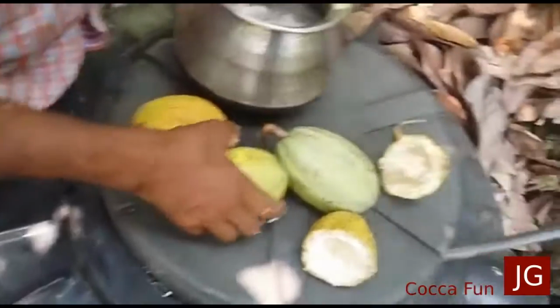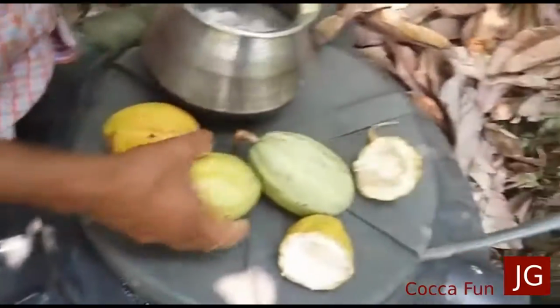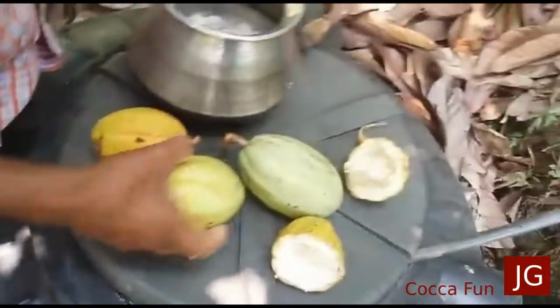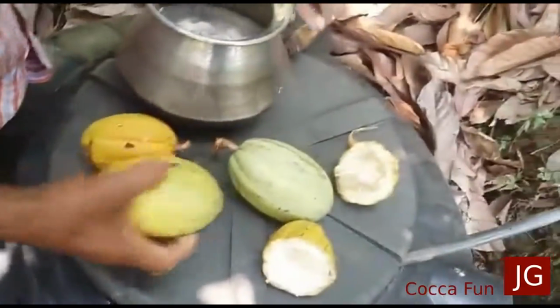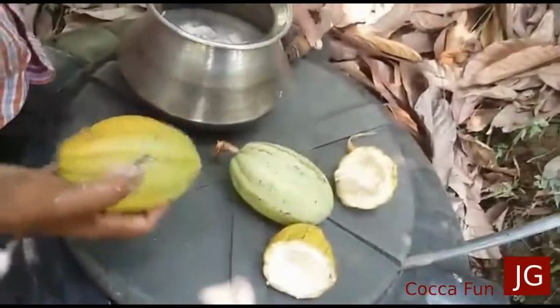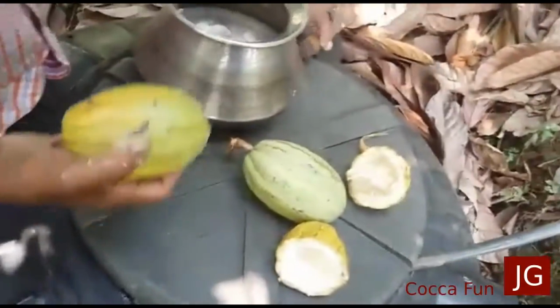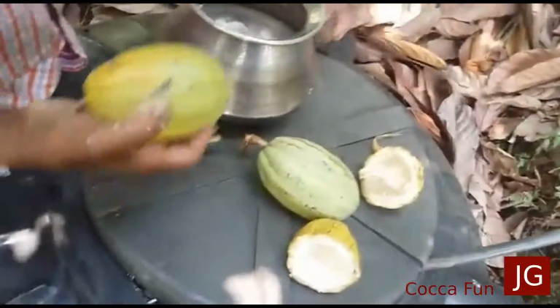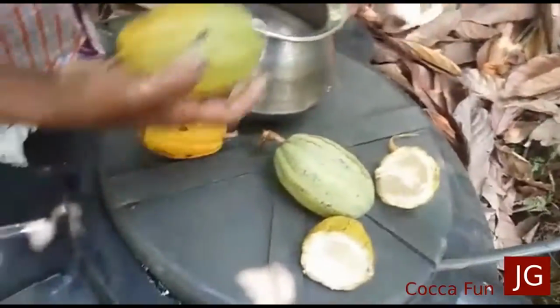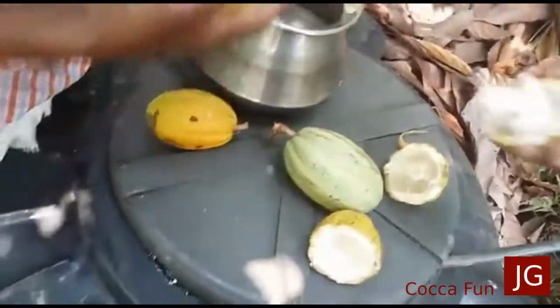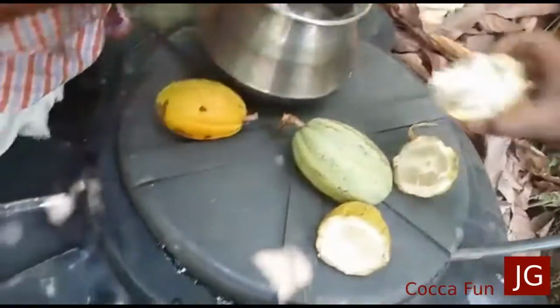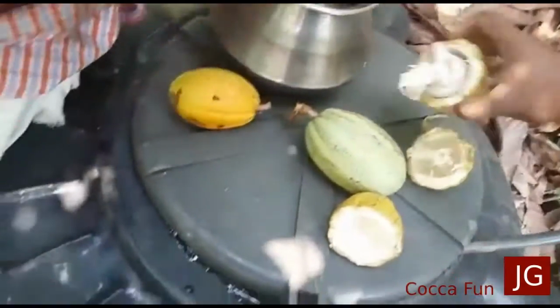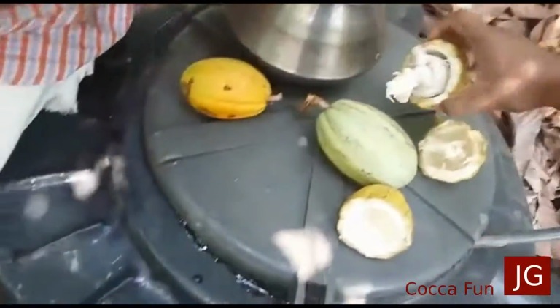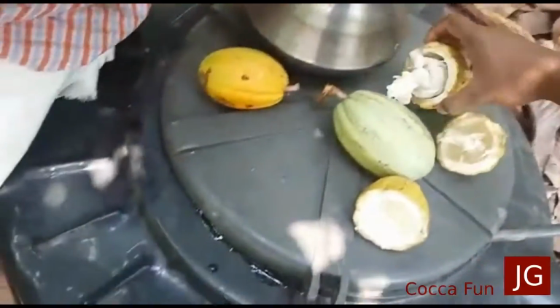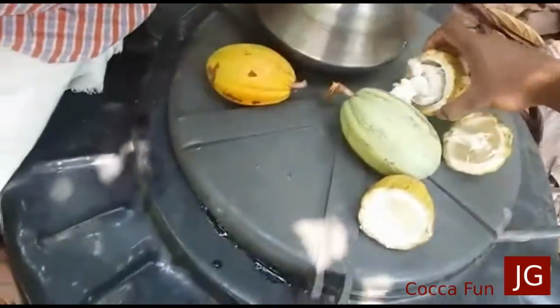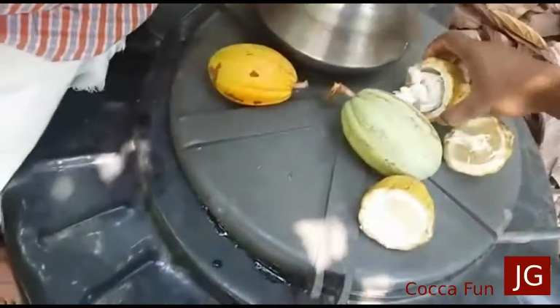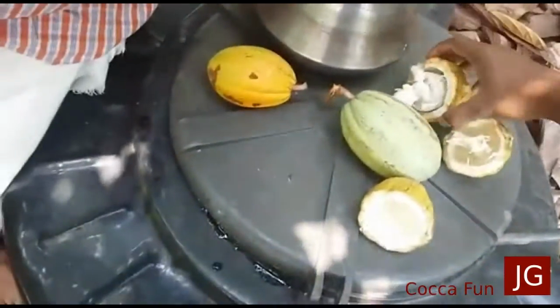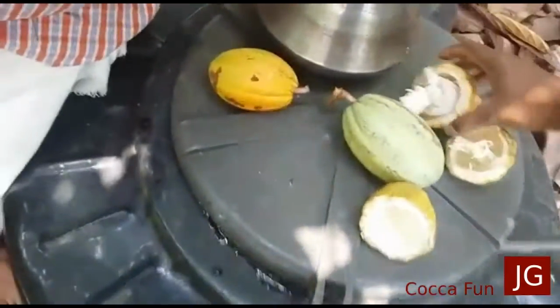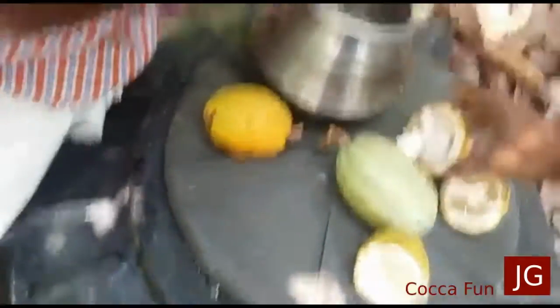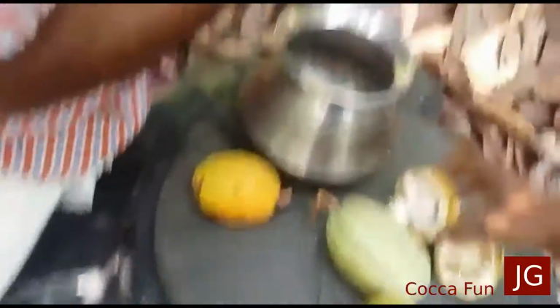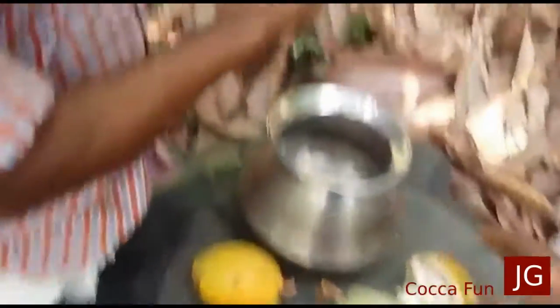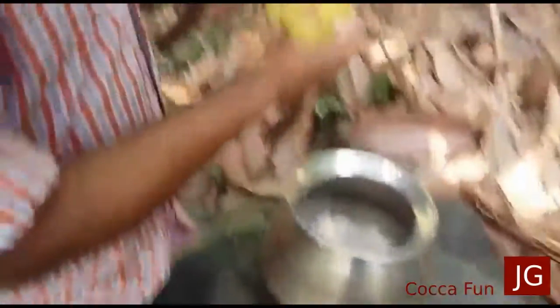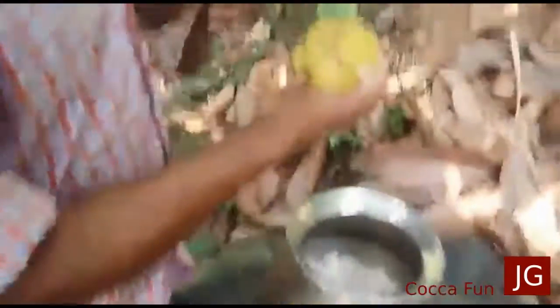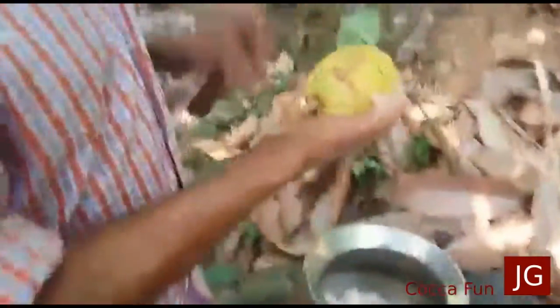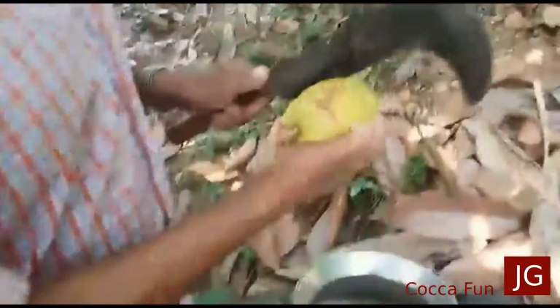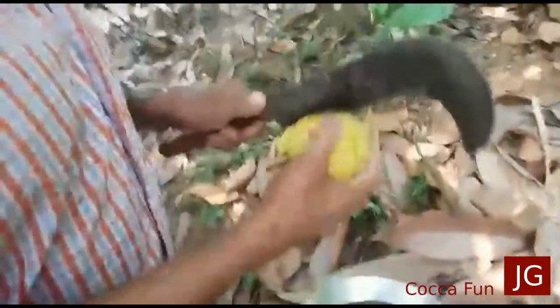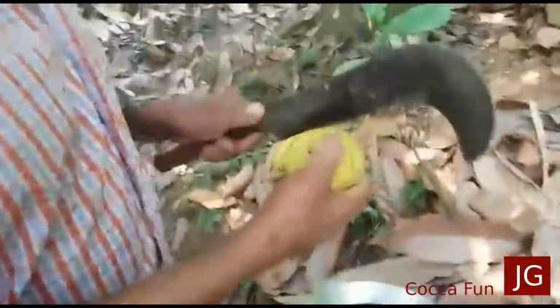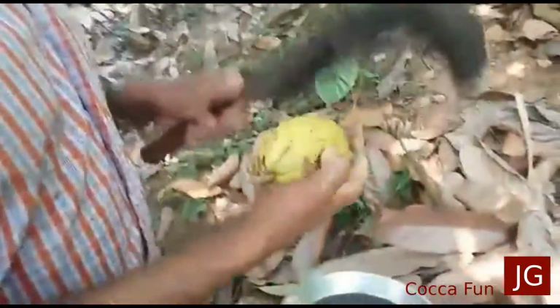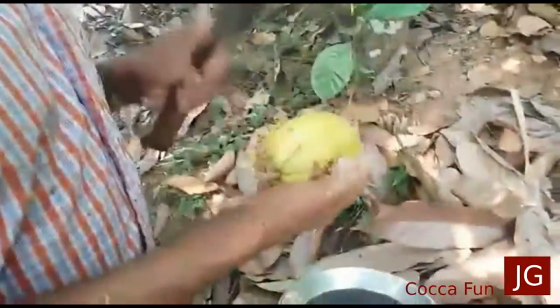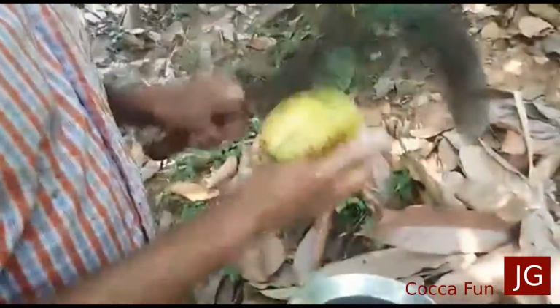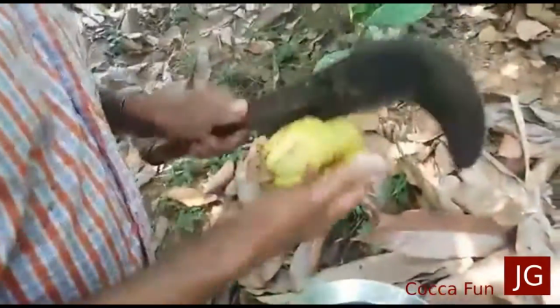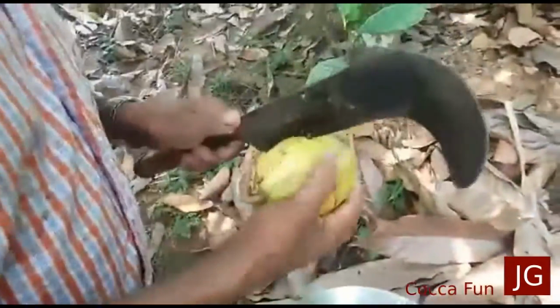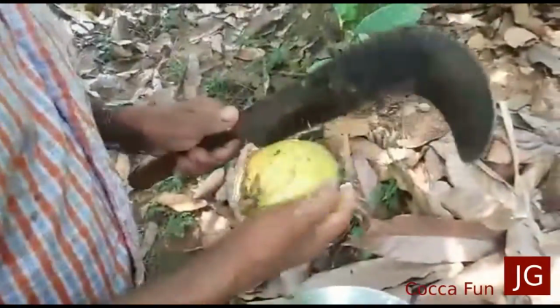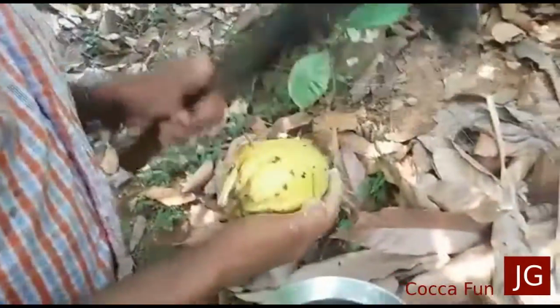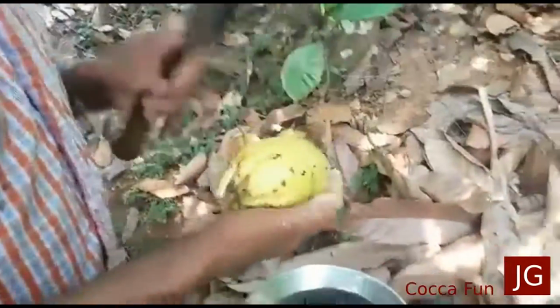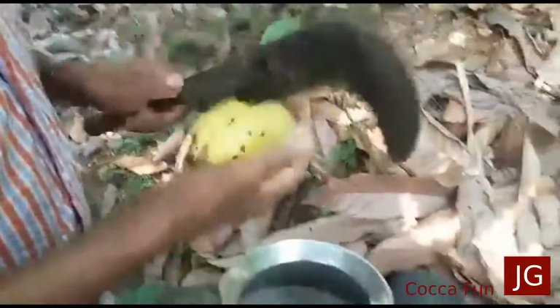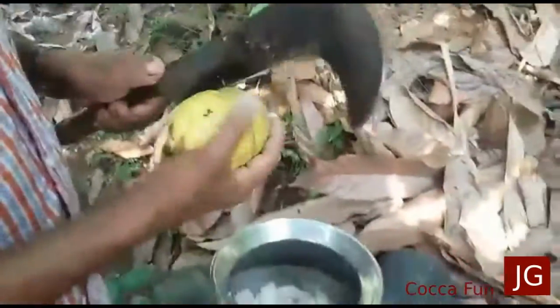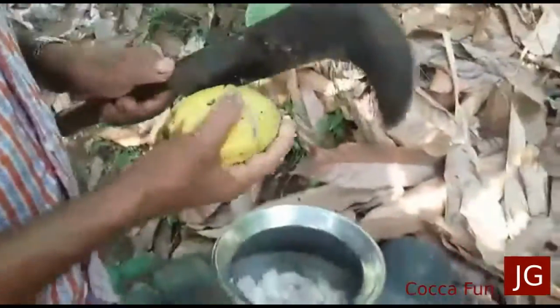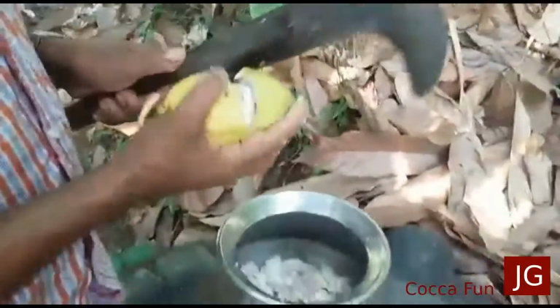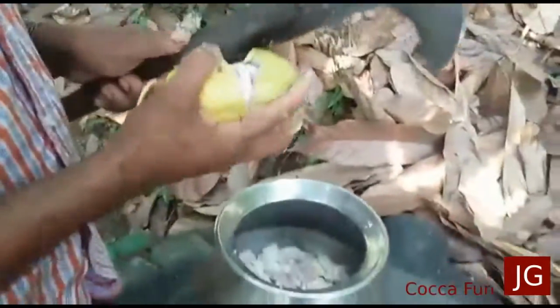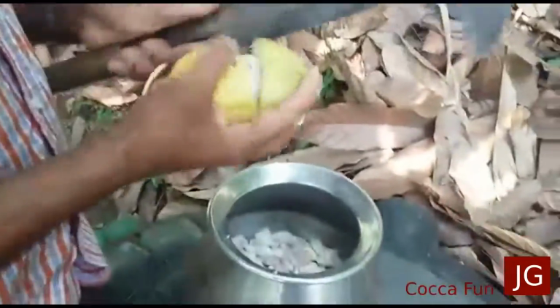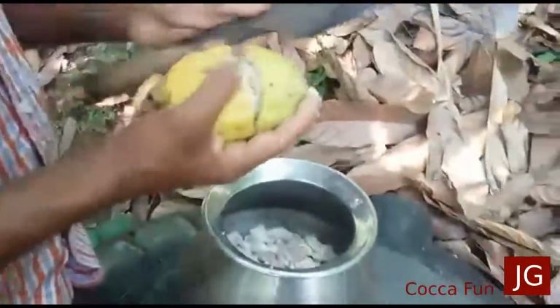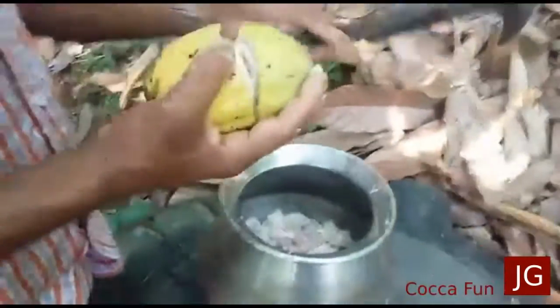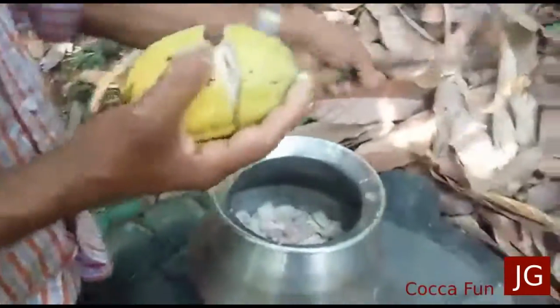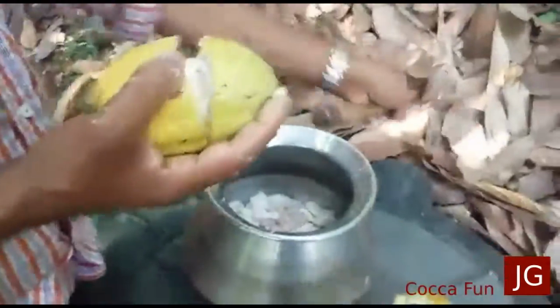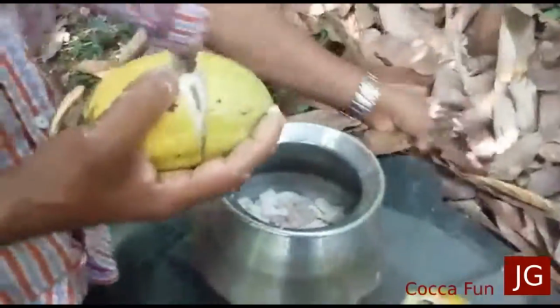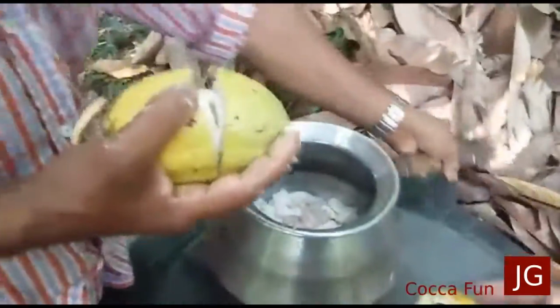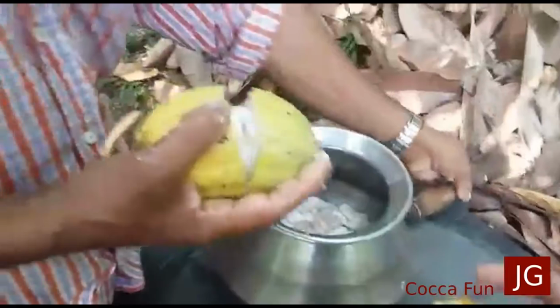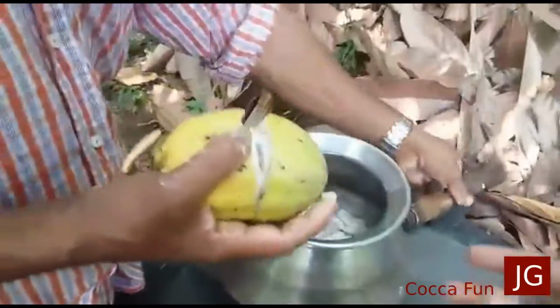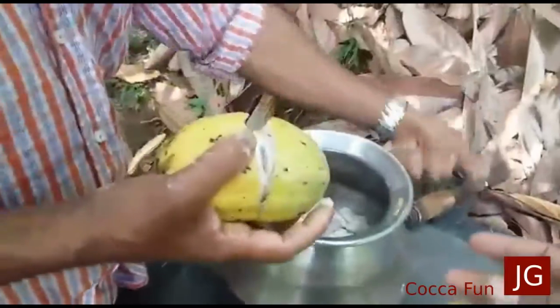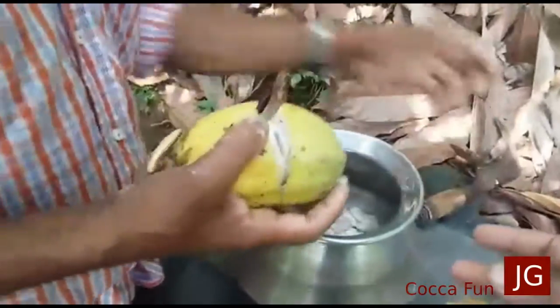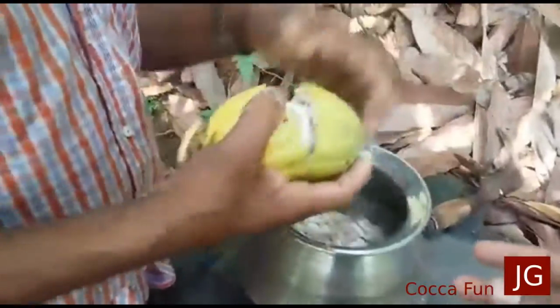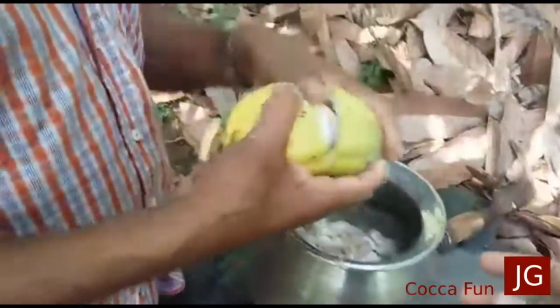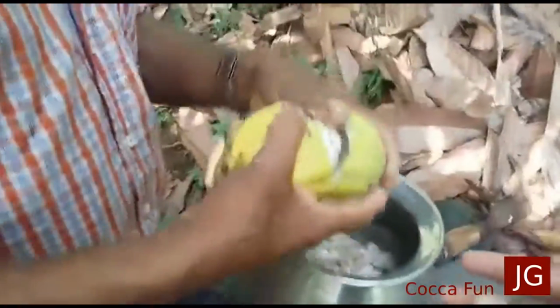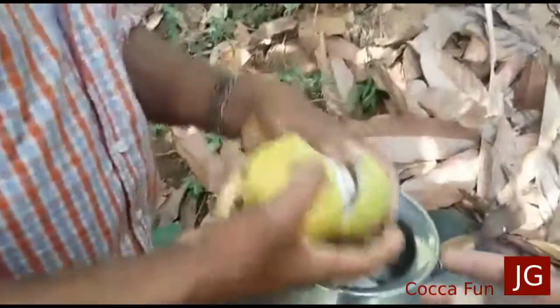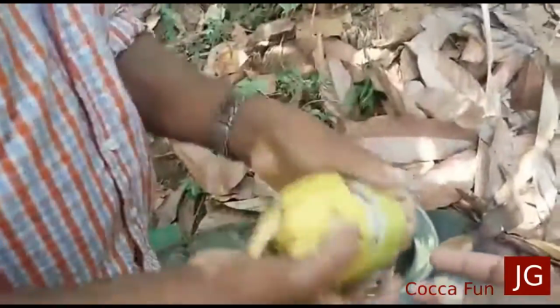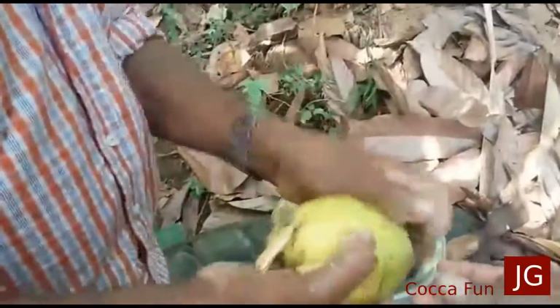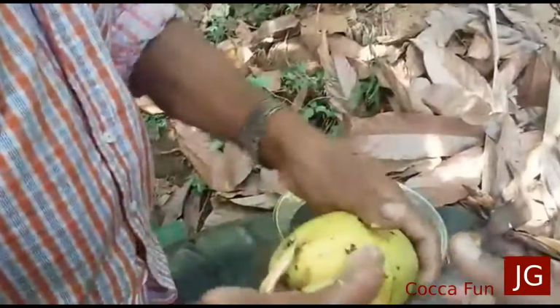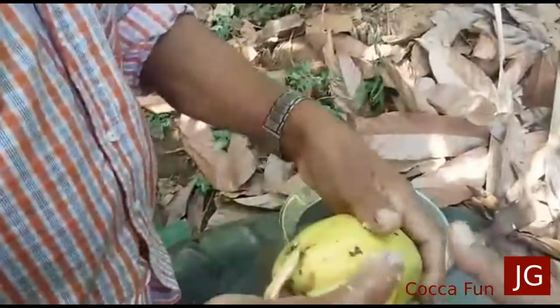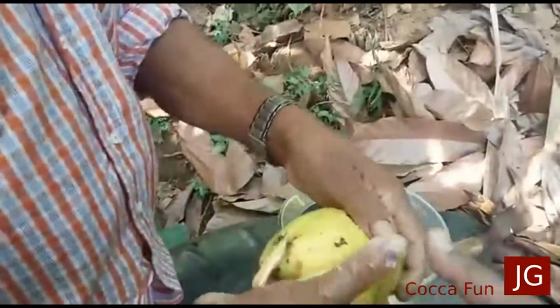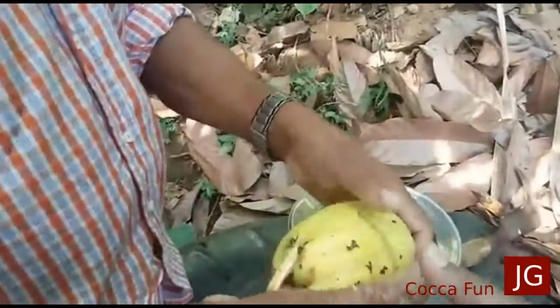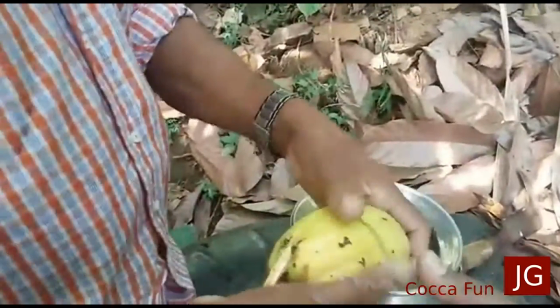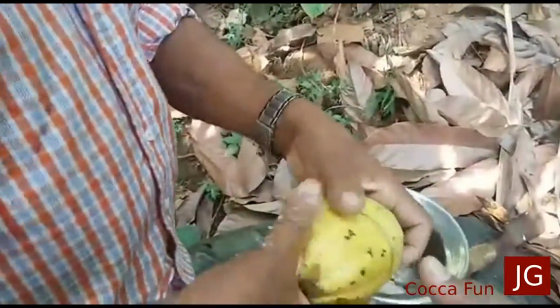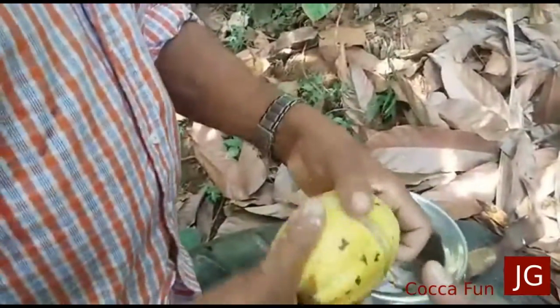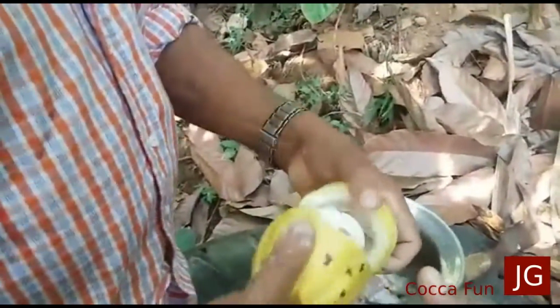And then we actually started to cook it. So it's actually a fried chicken. Now I got to cook the chicken.